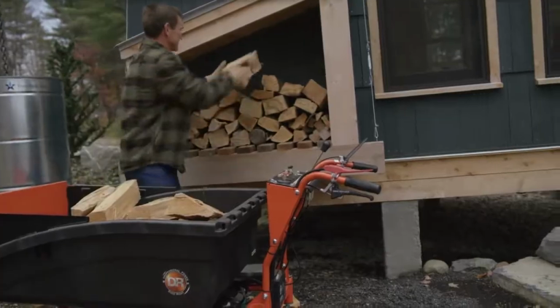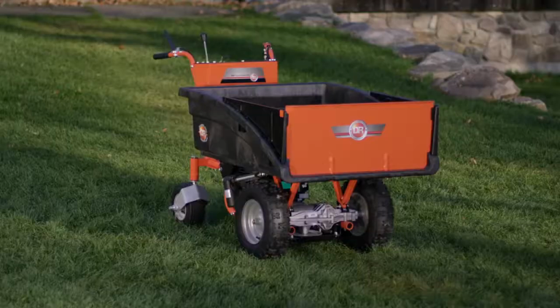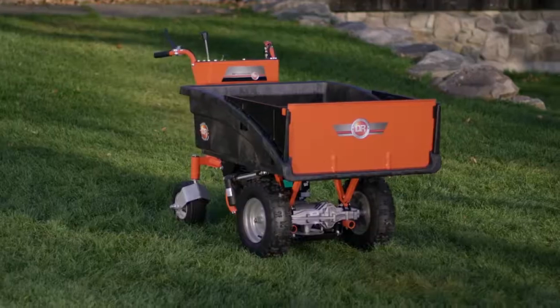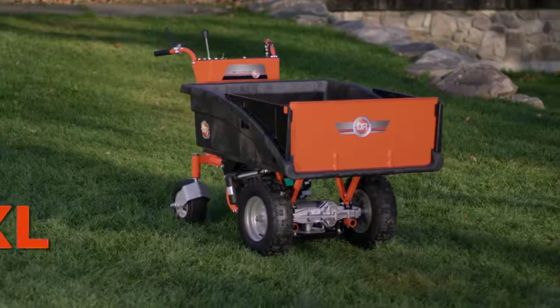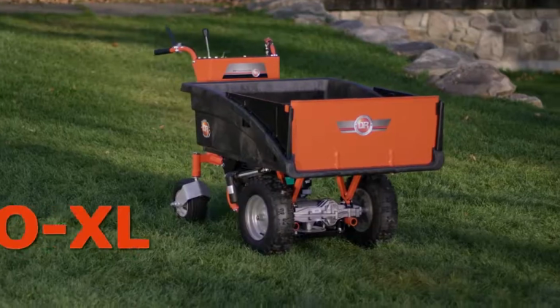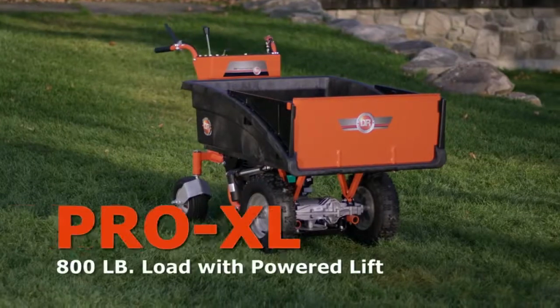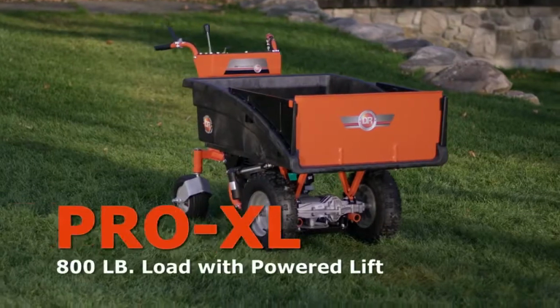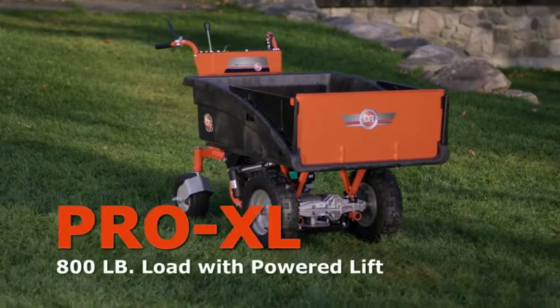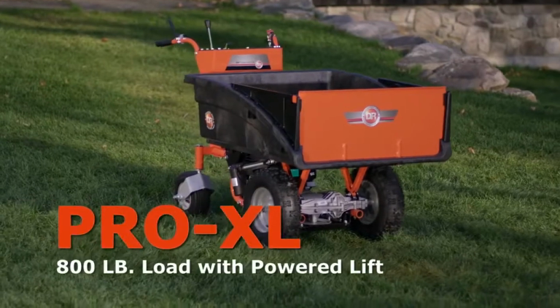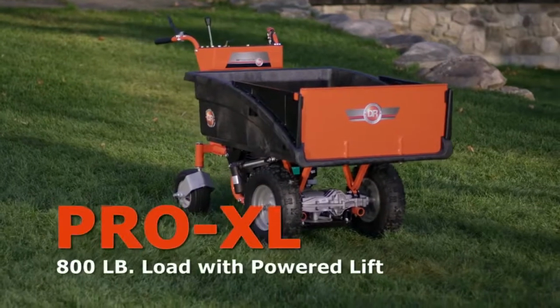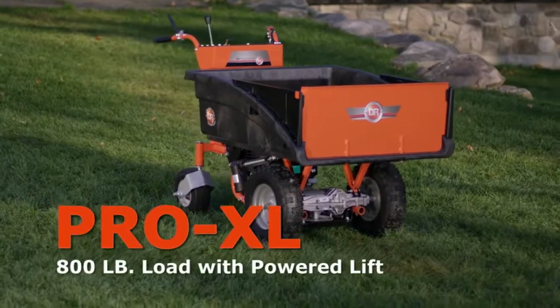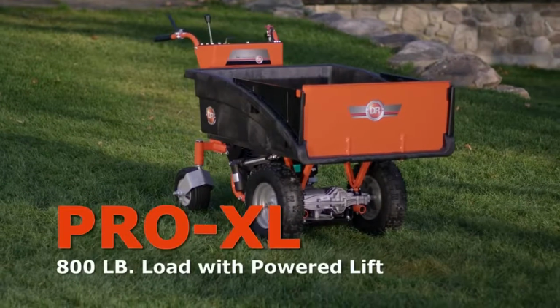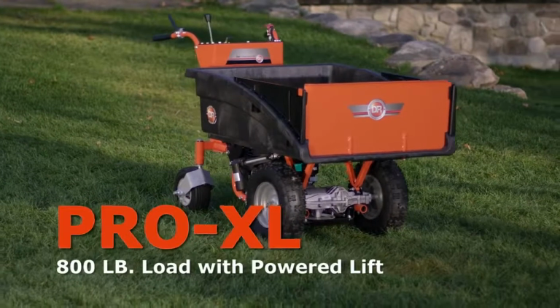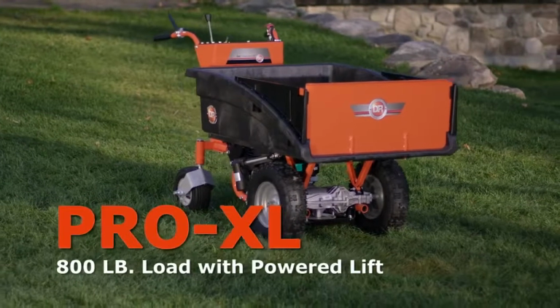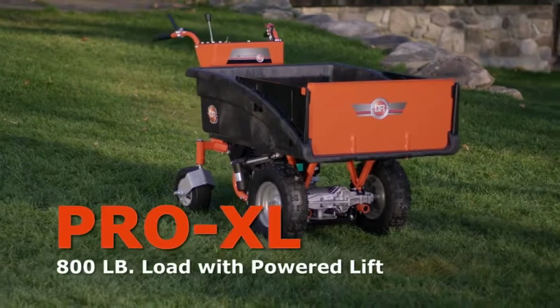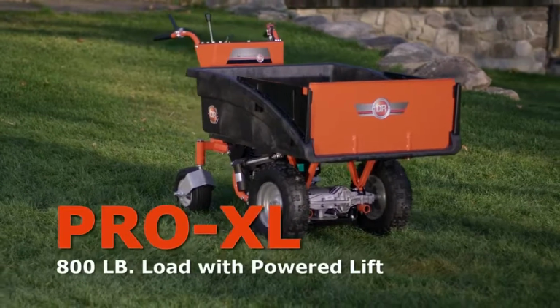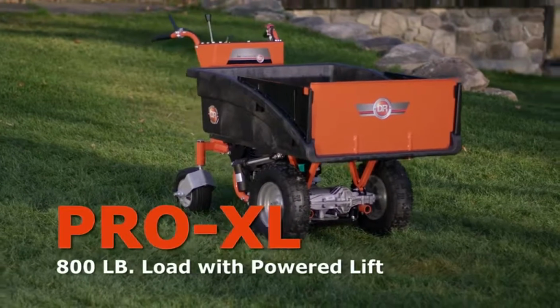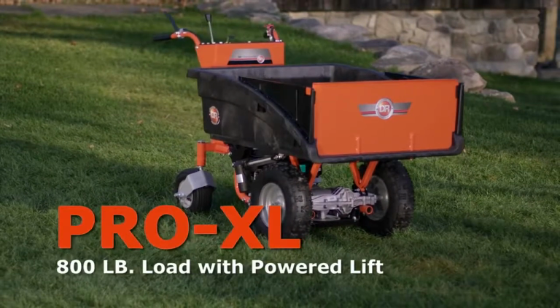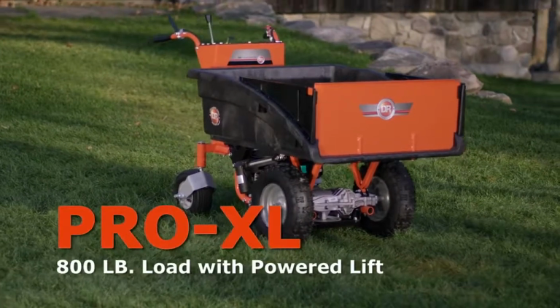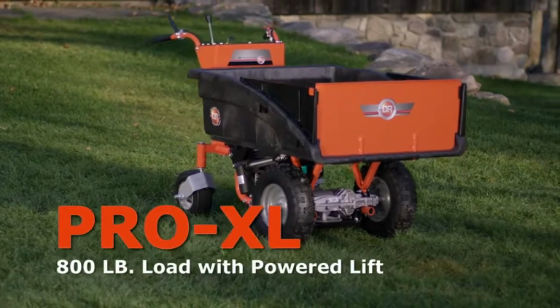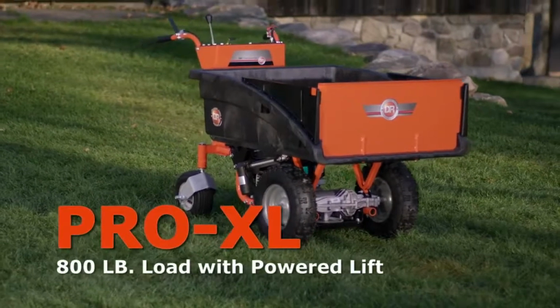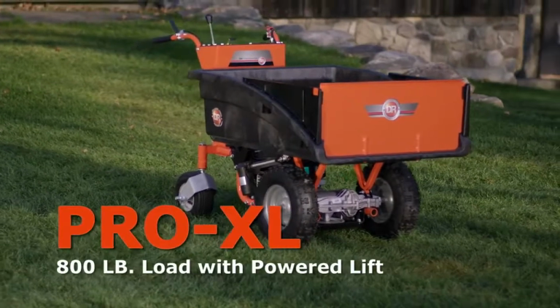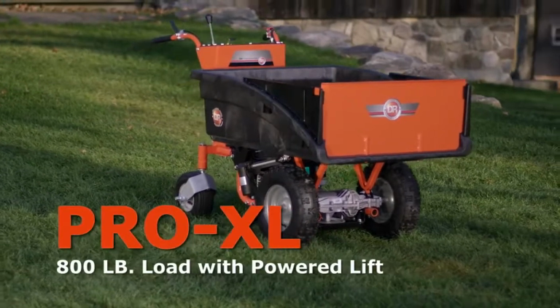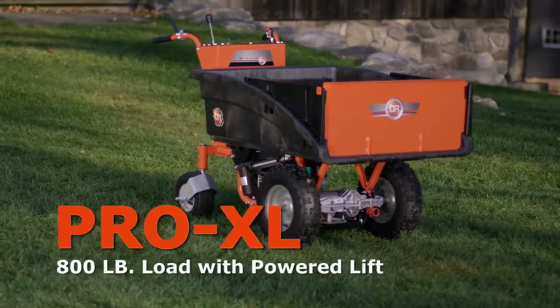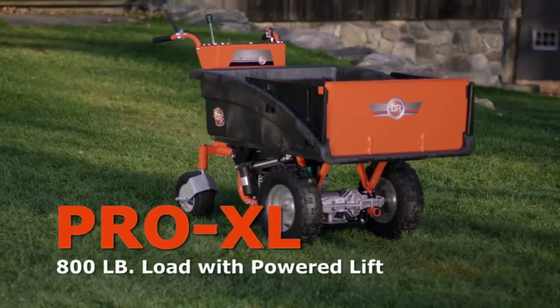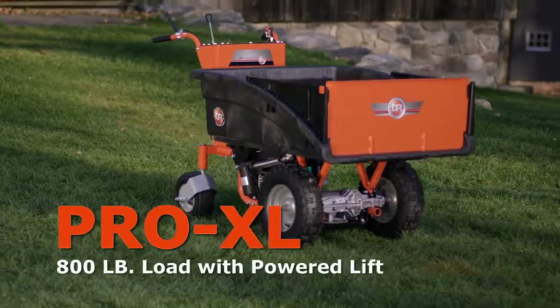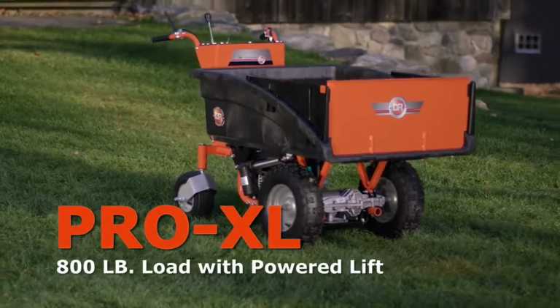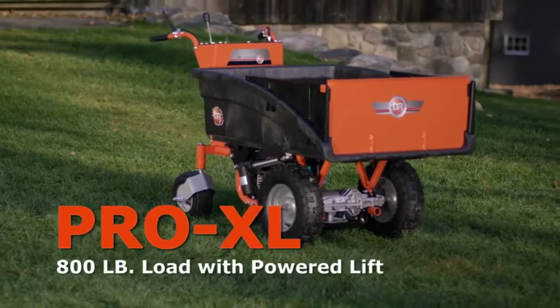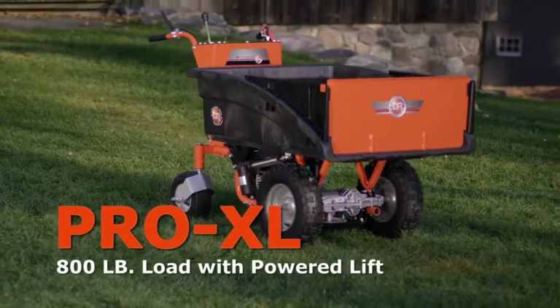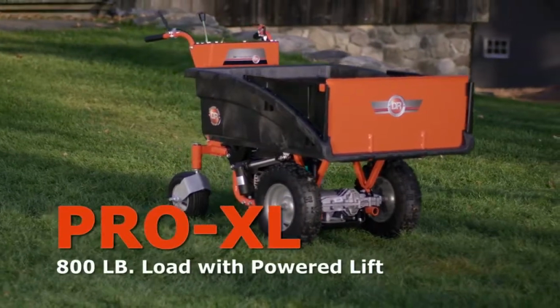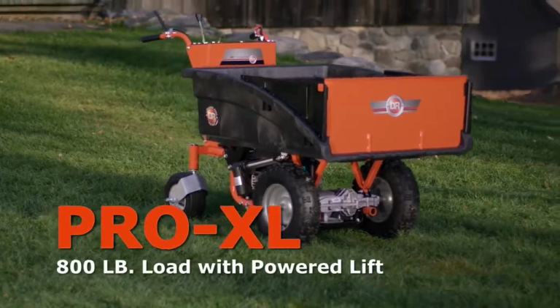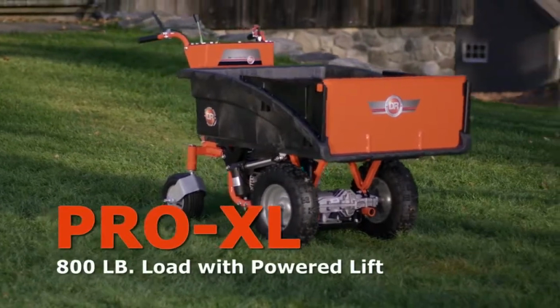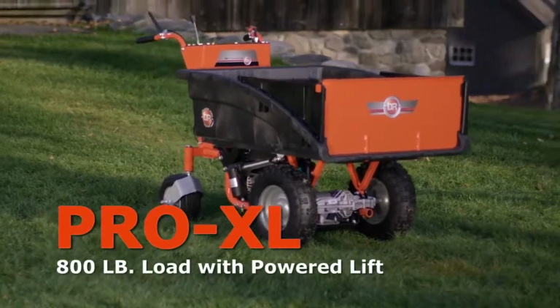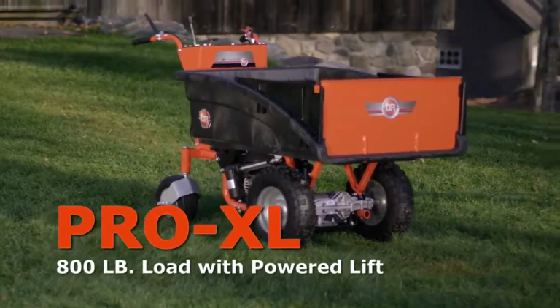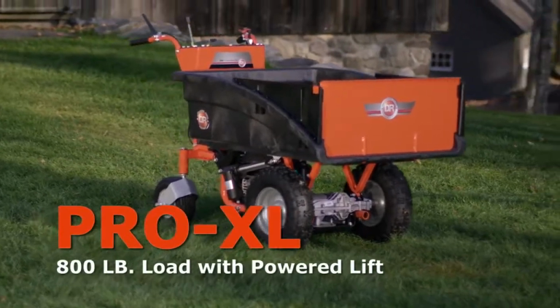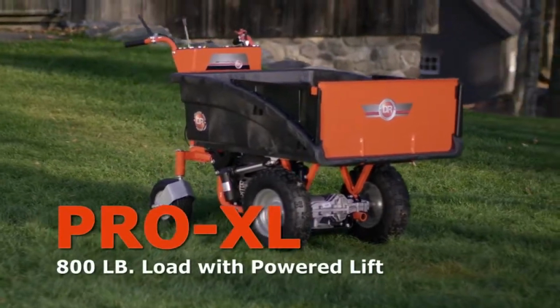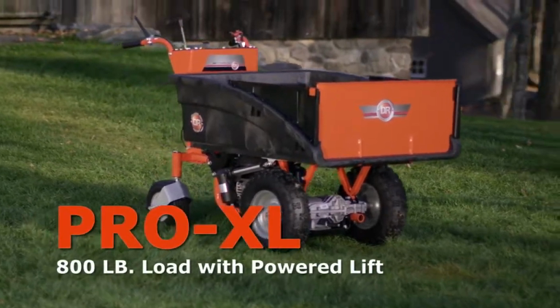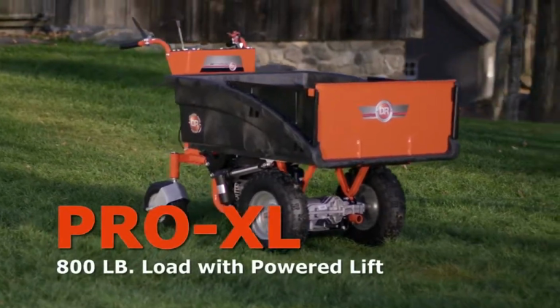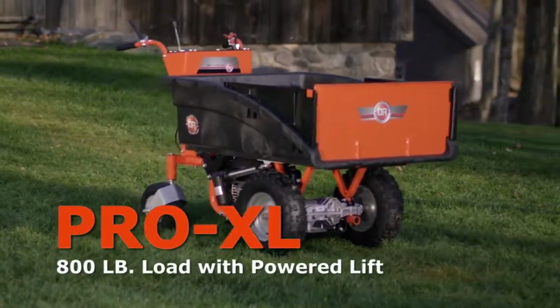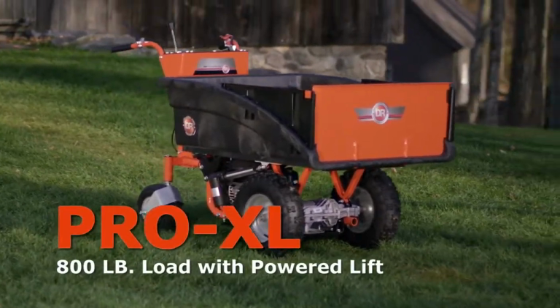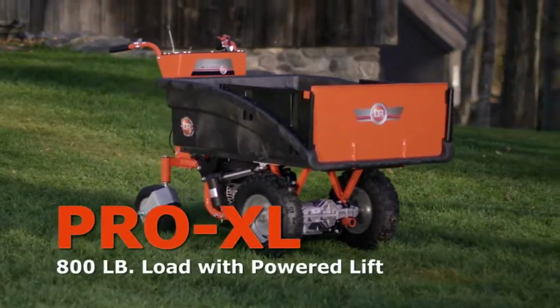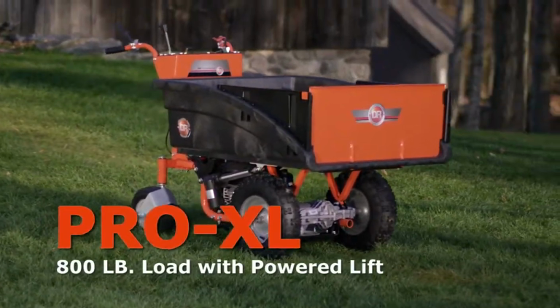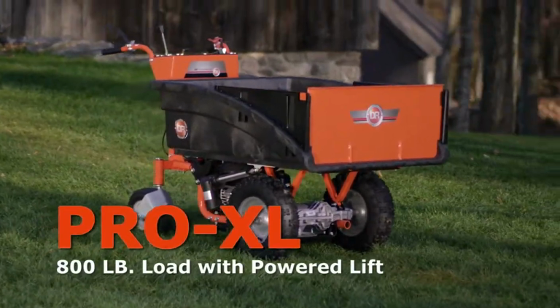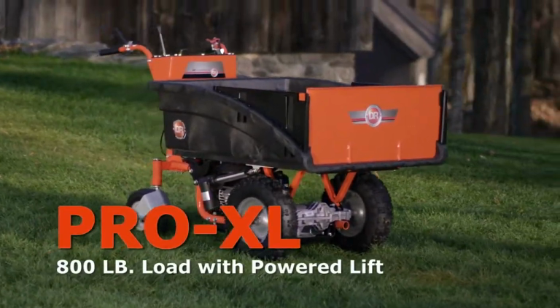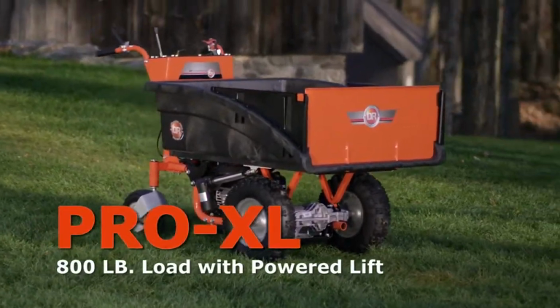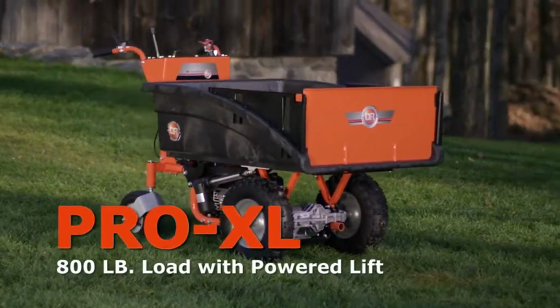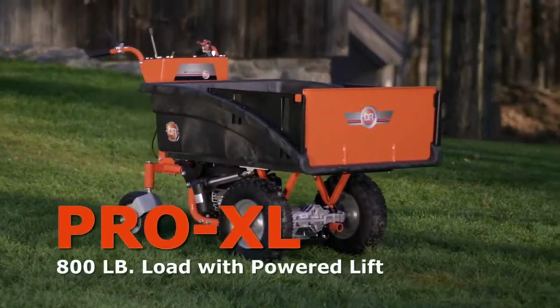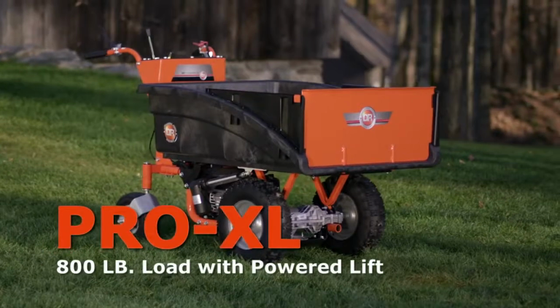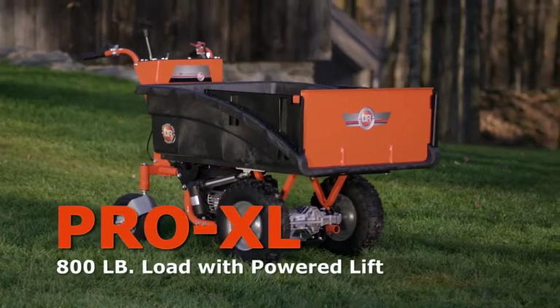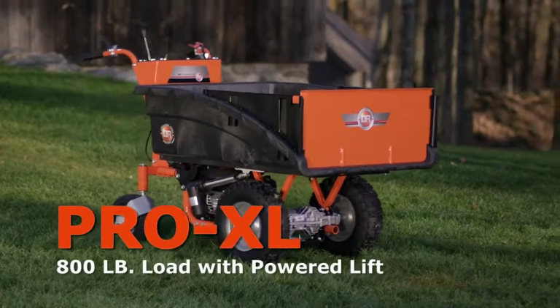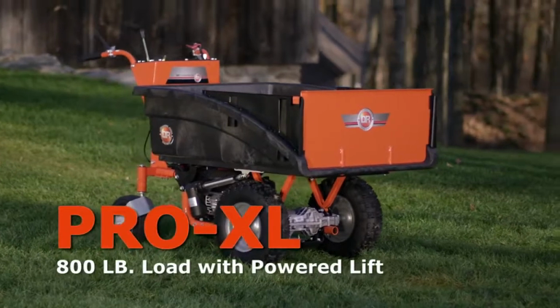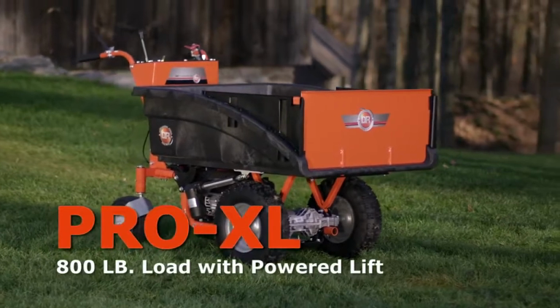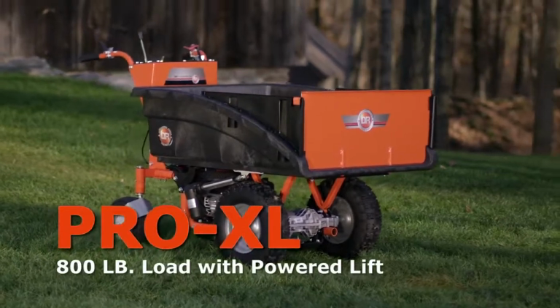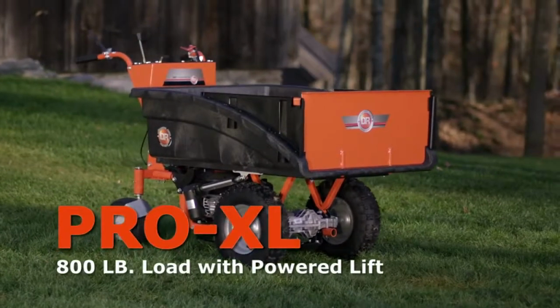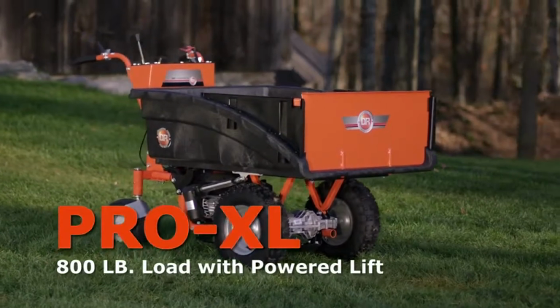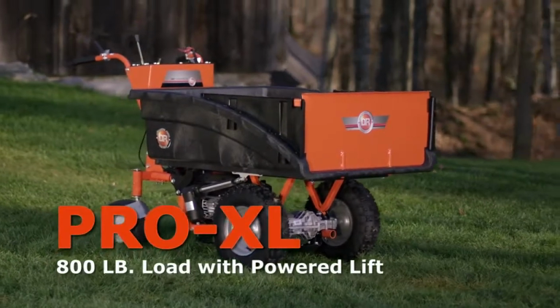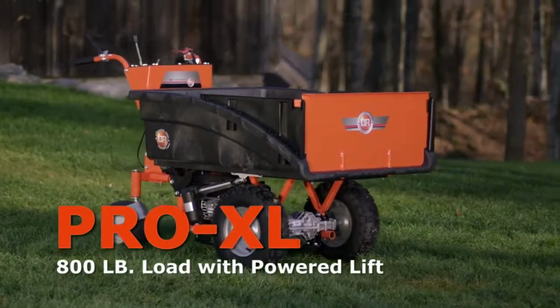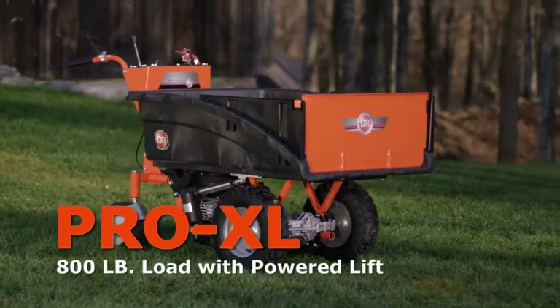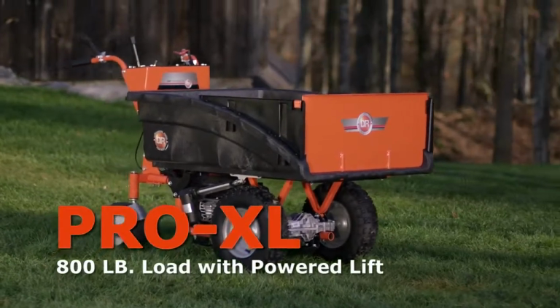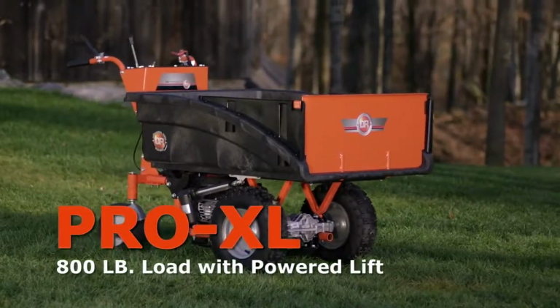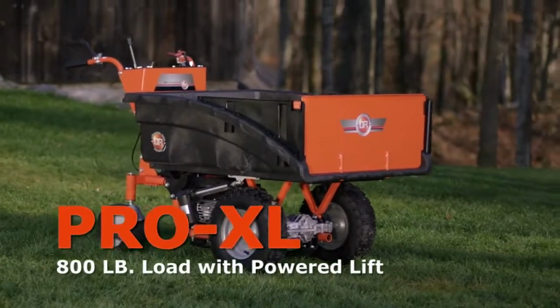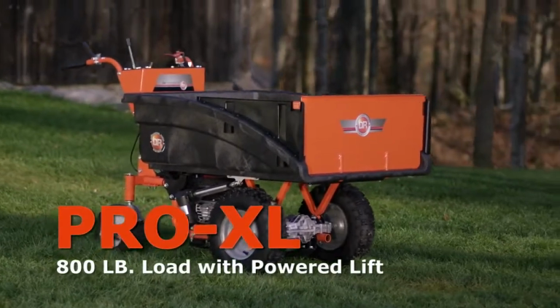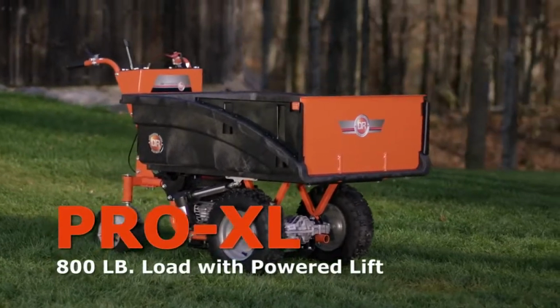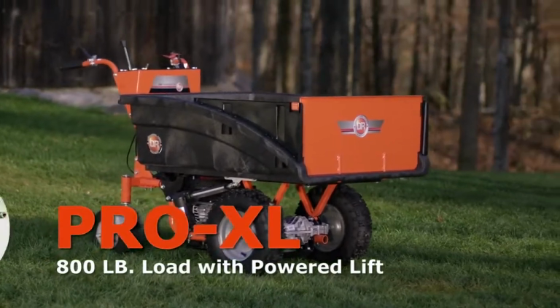For even more power and the convenience of power dumping, be sure to check out our top-of-the-line Pro XL model.